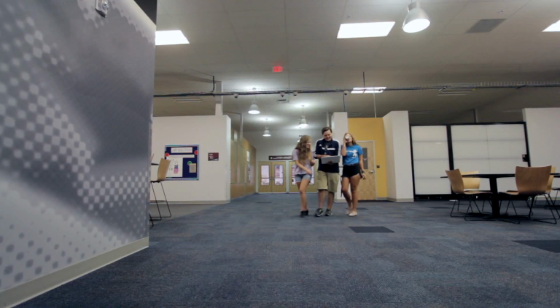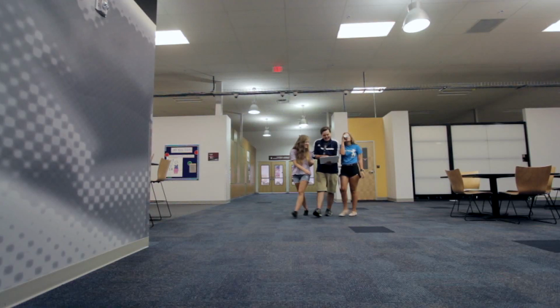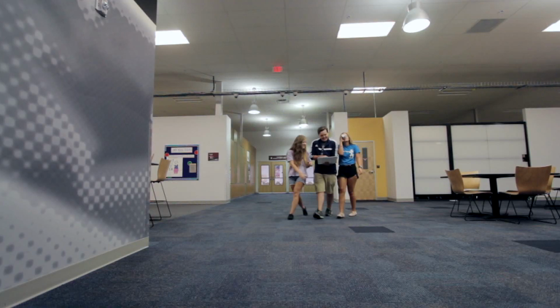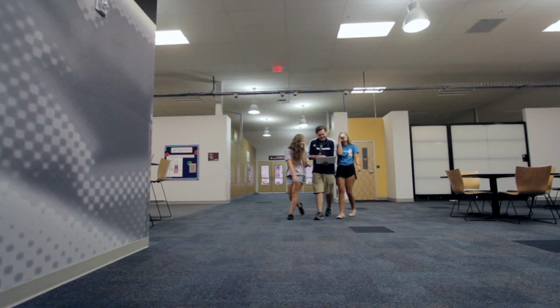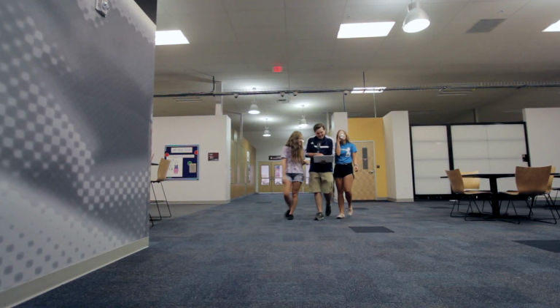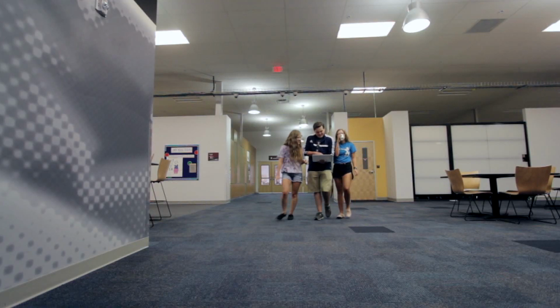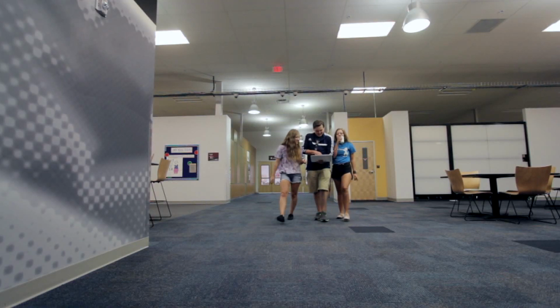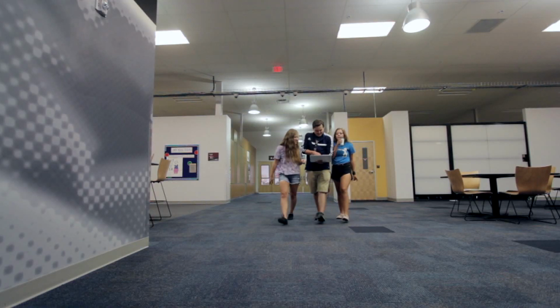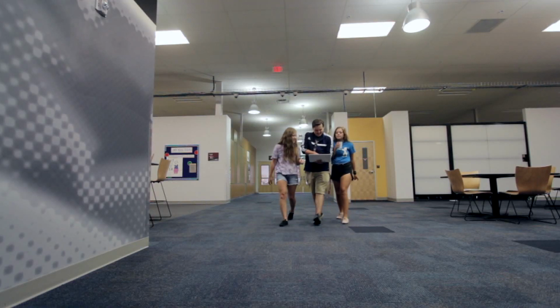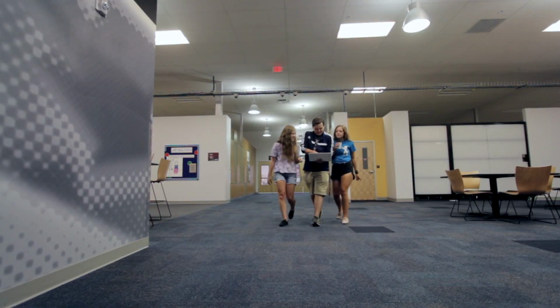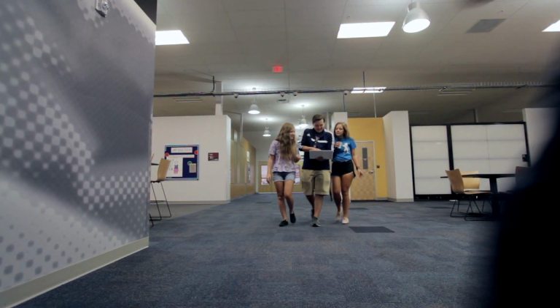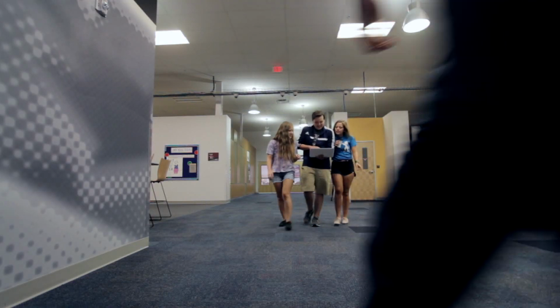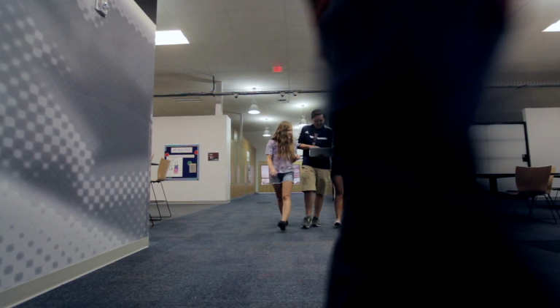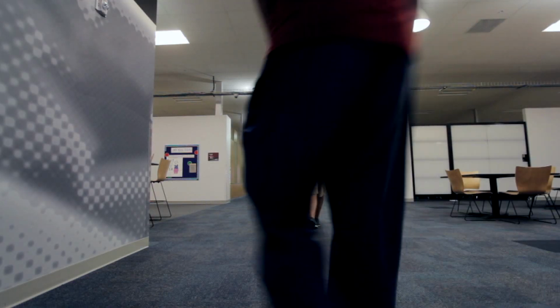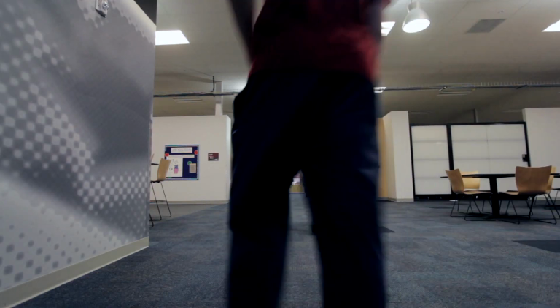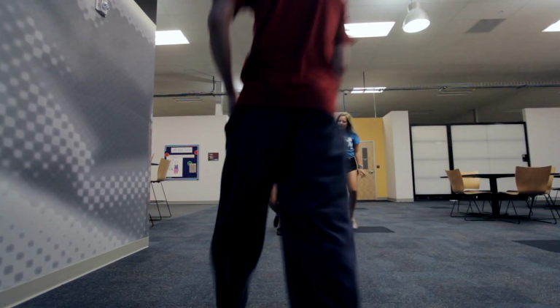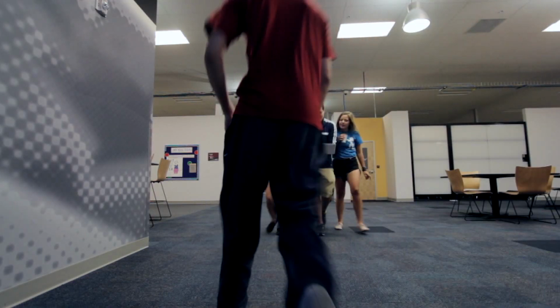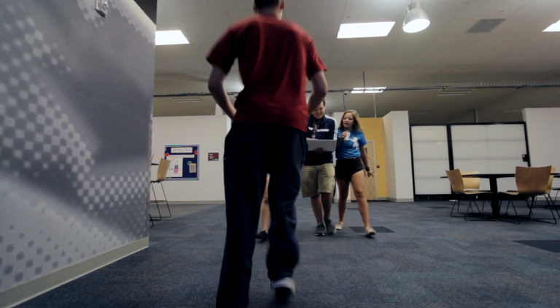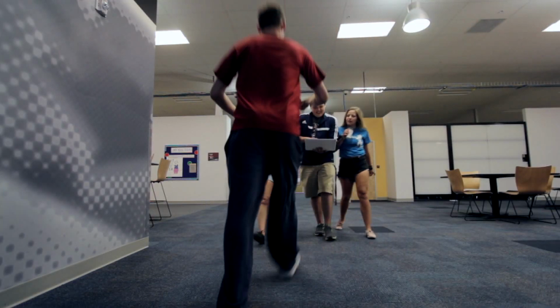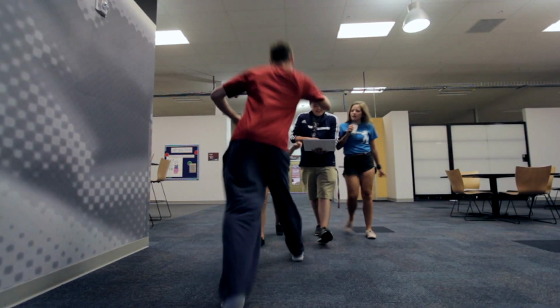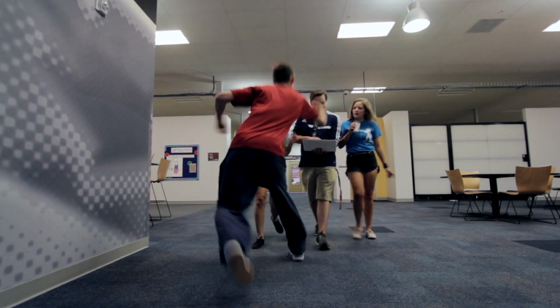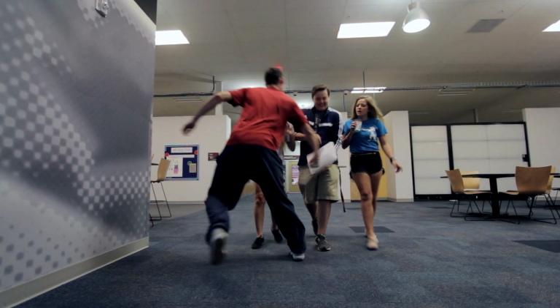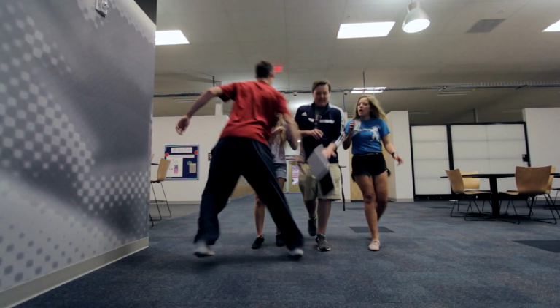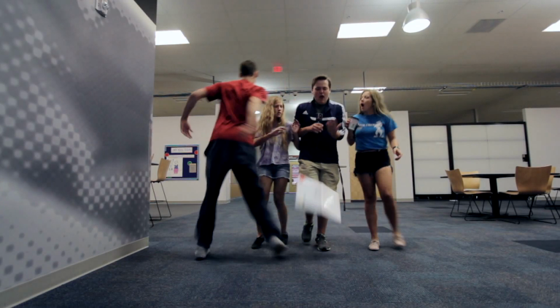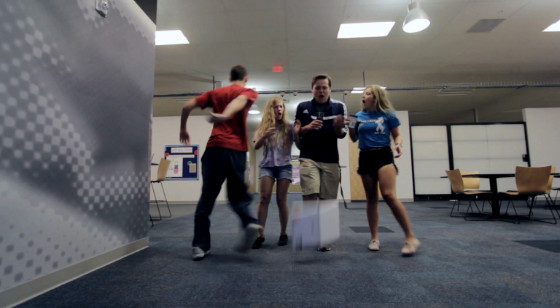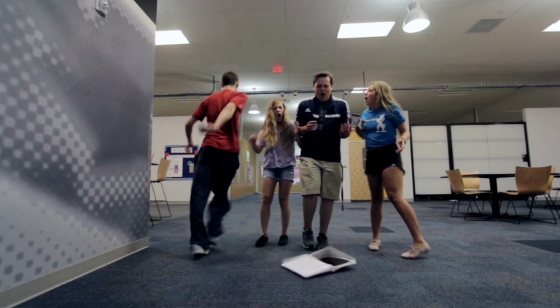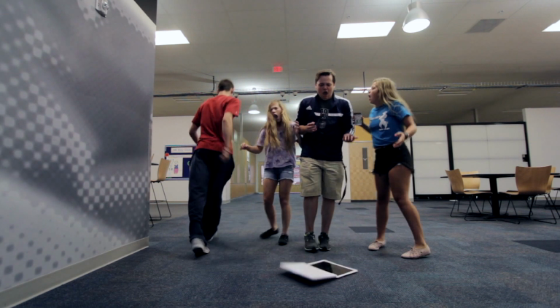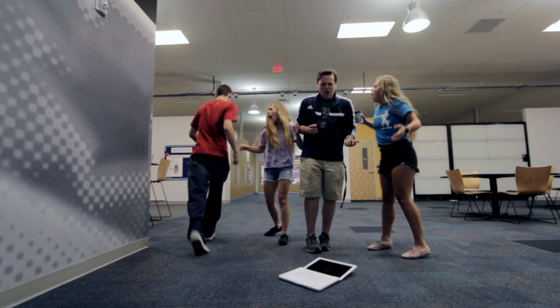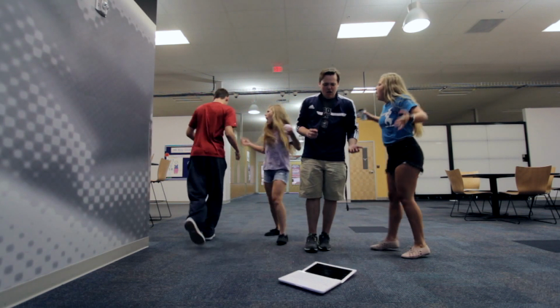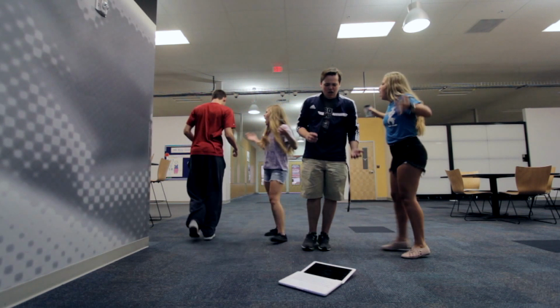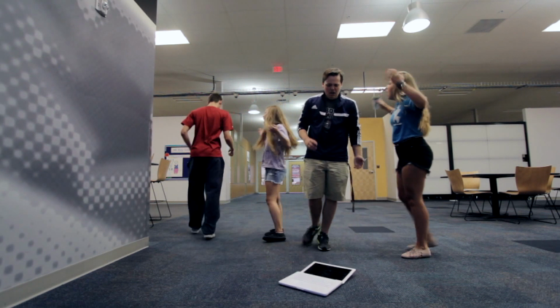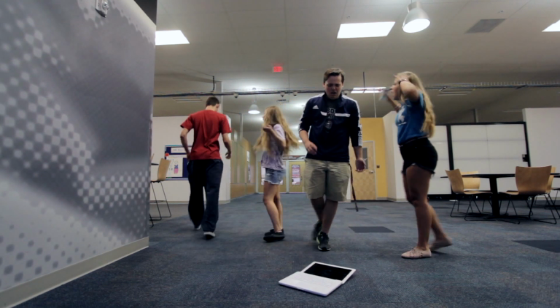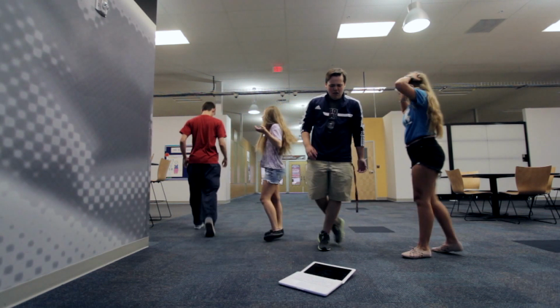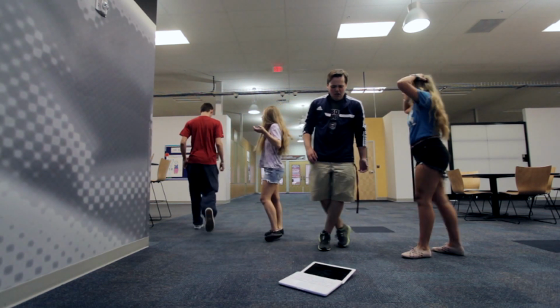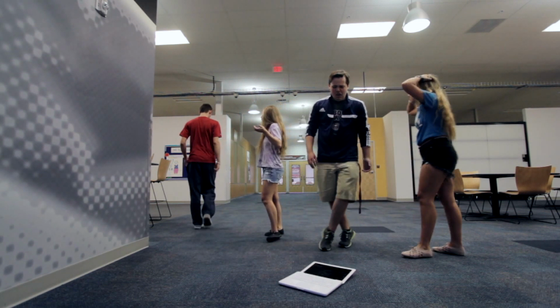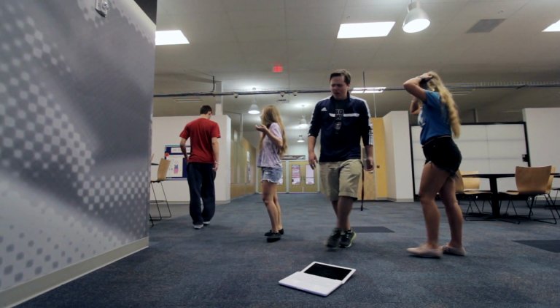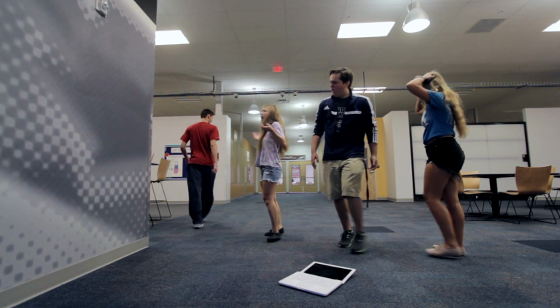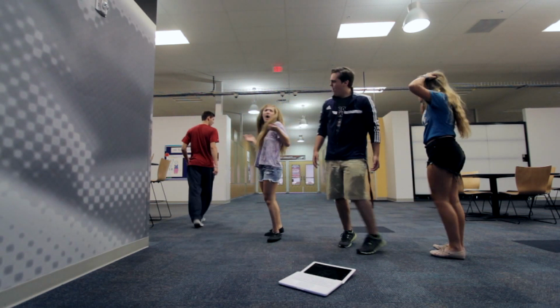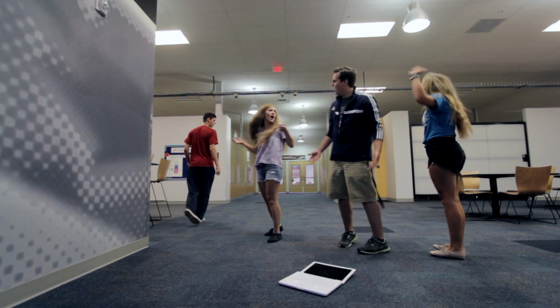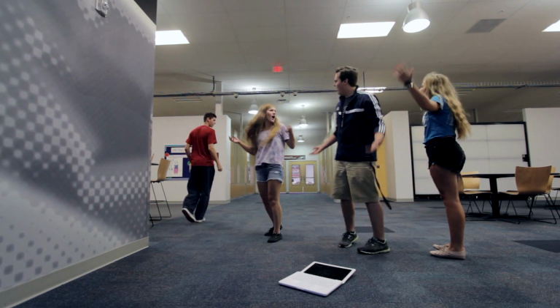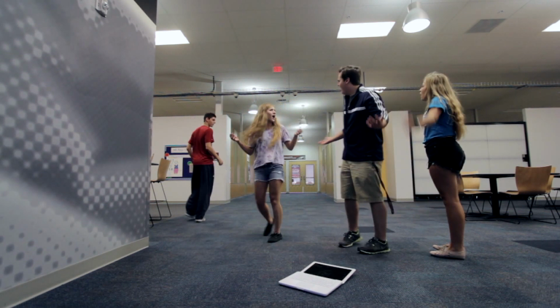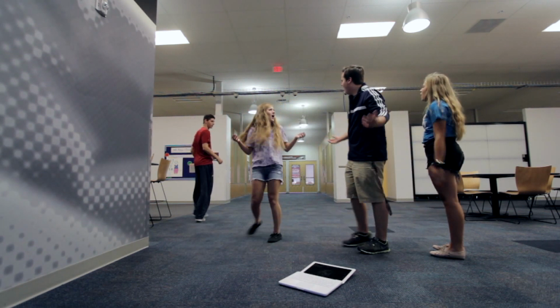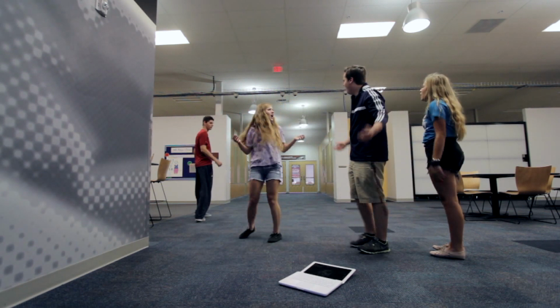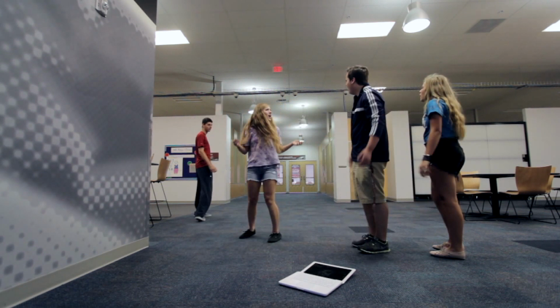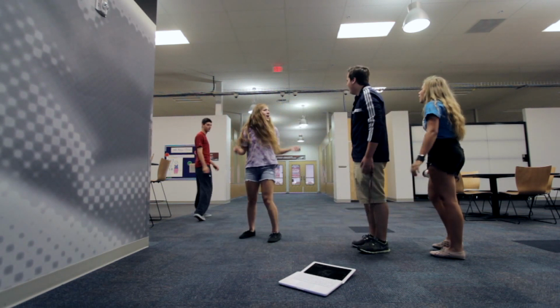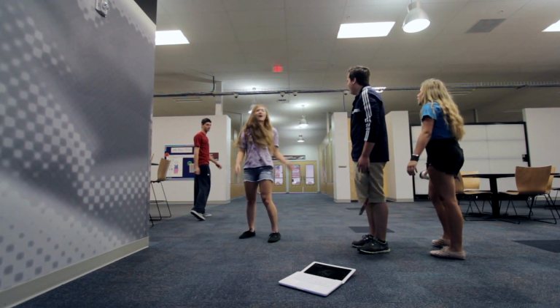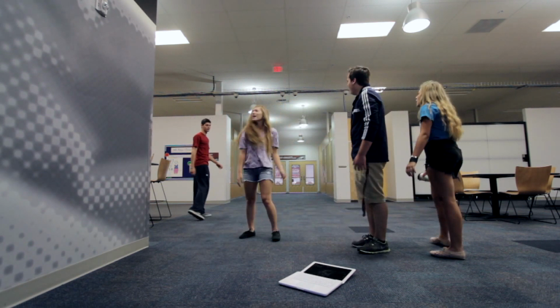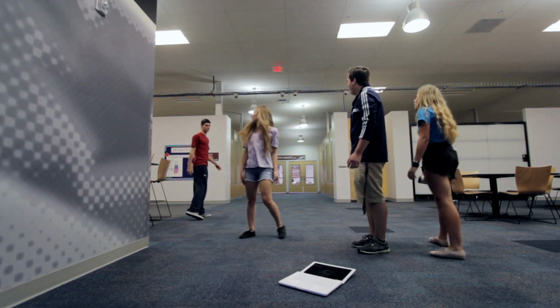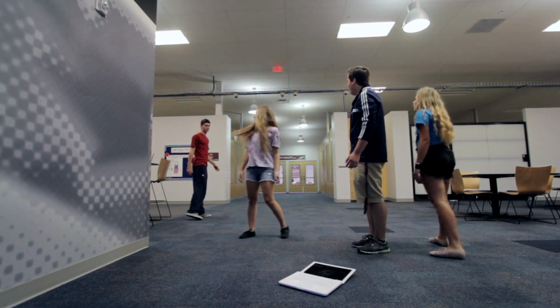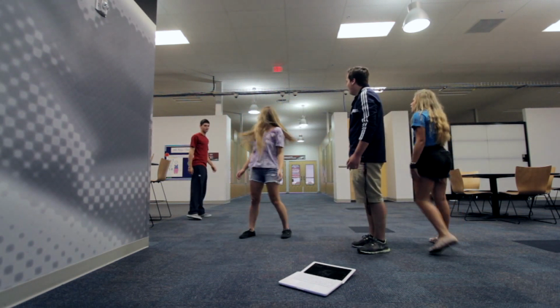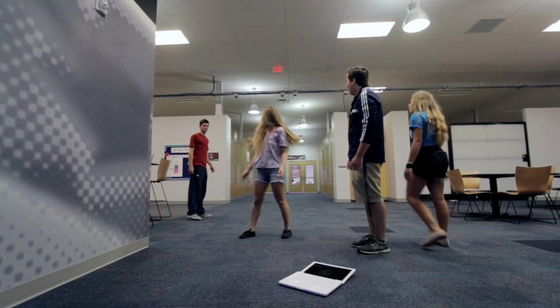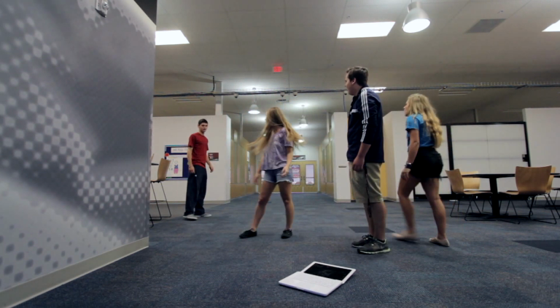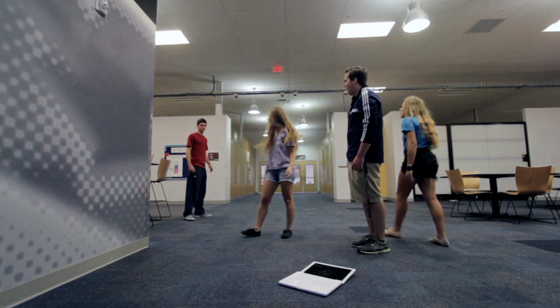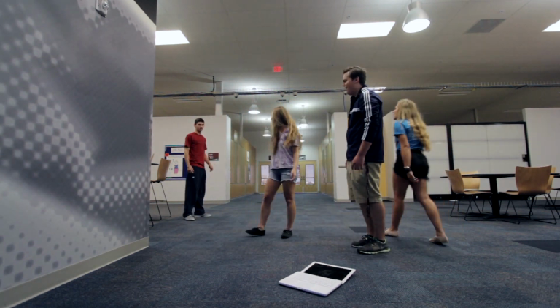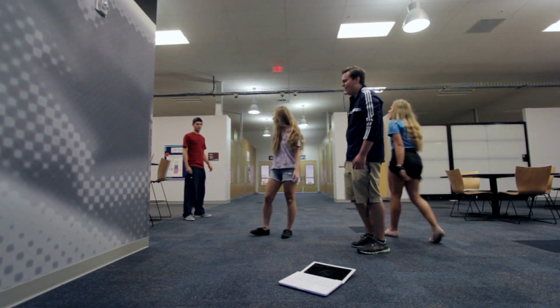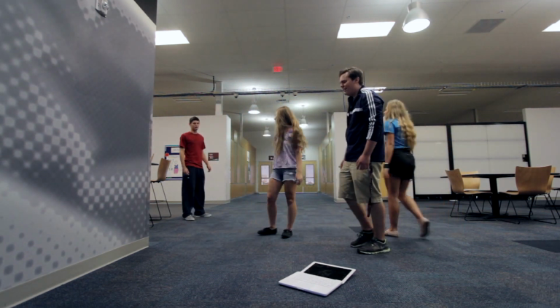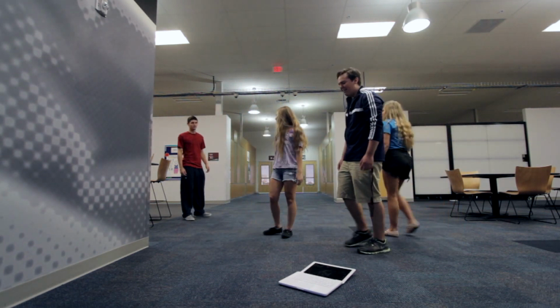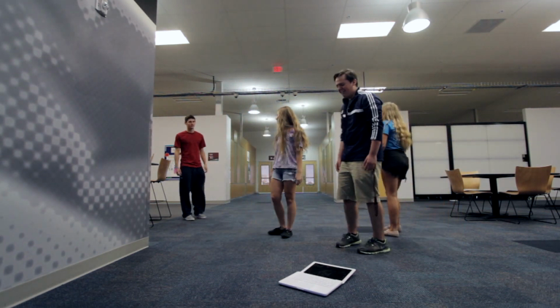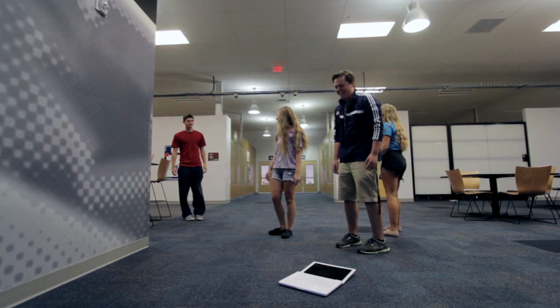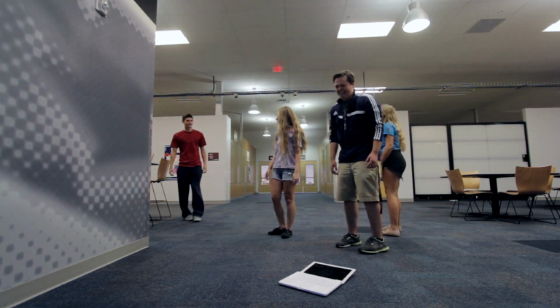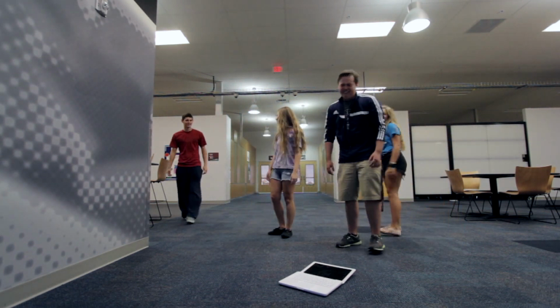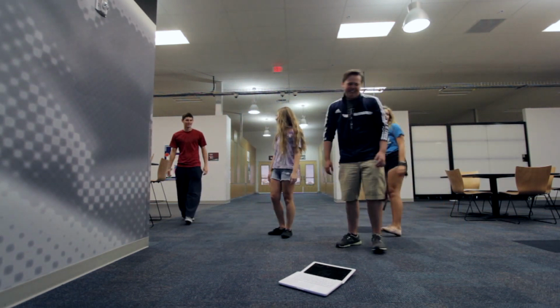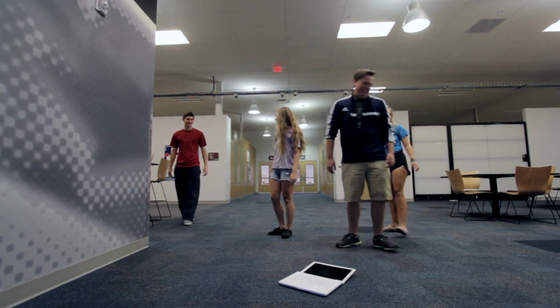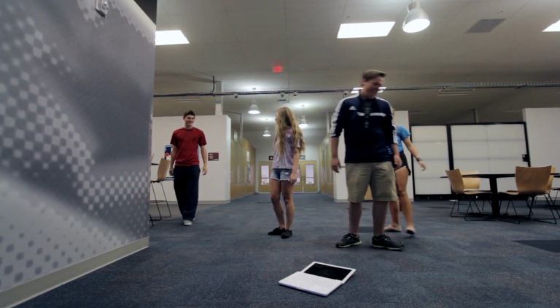Watching video while walking down a crowded hallway is never a good idea. Most of you can't do two things at once, and that's not a dare.